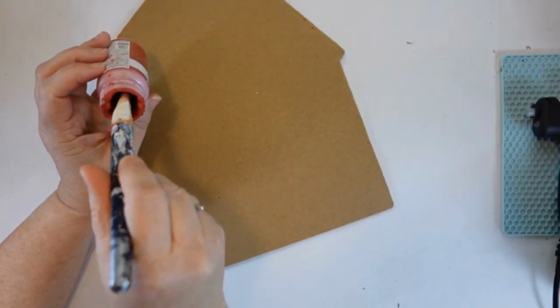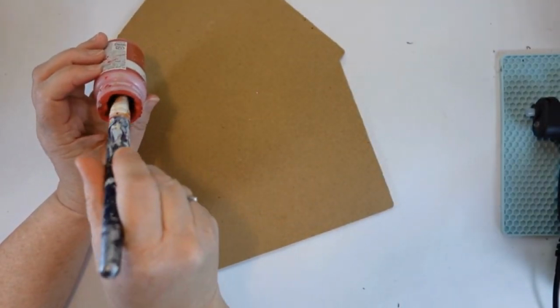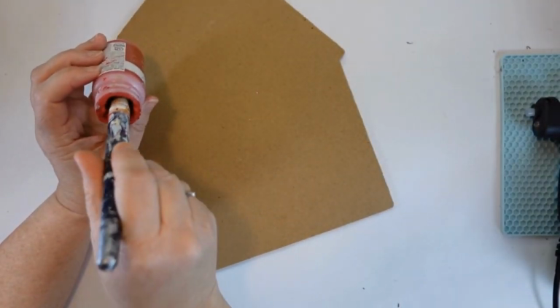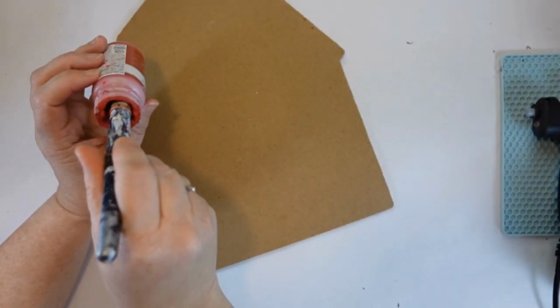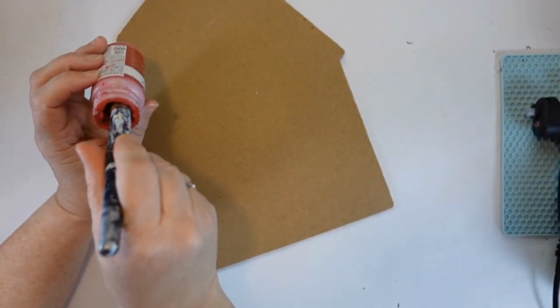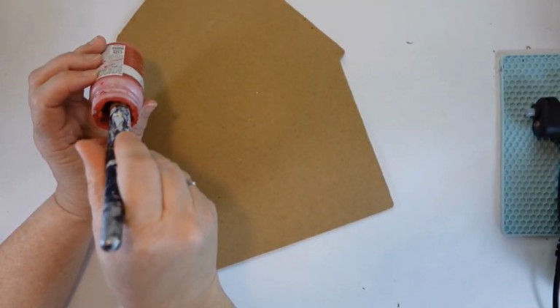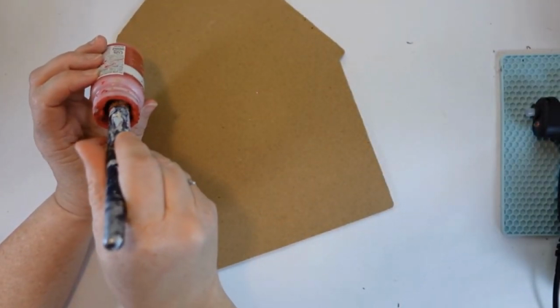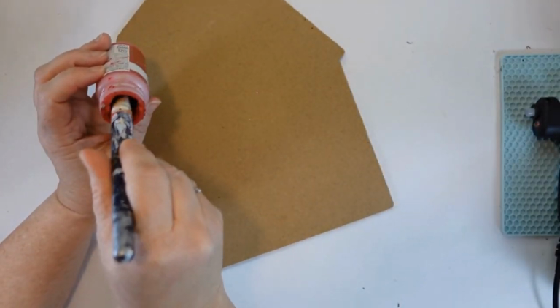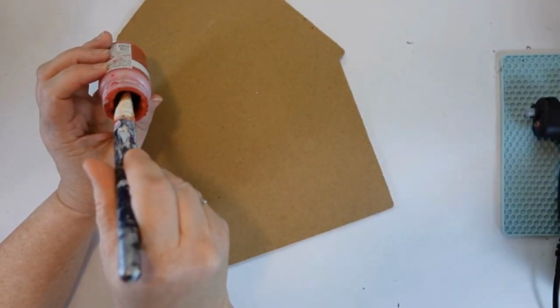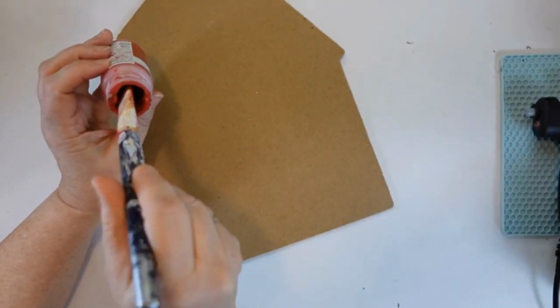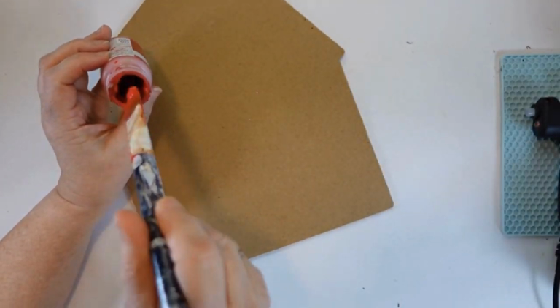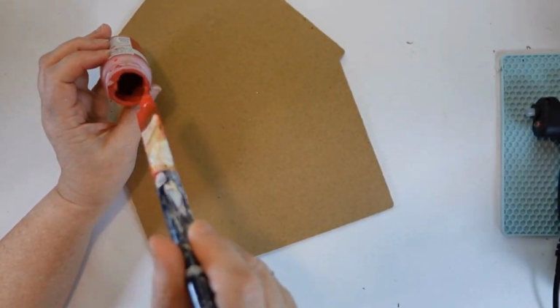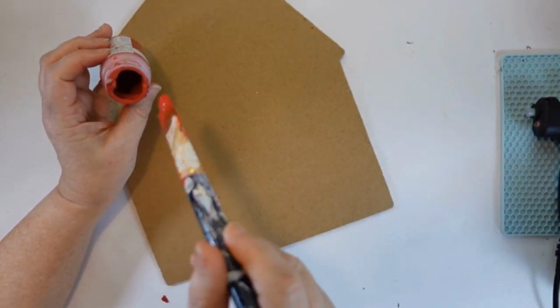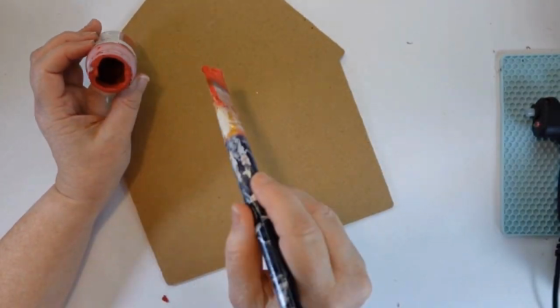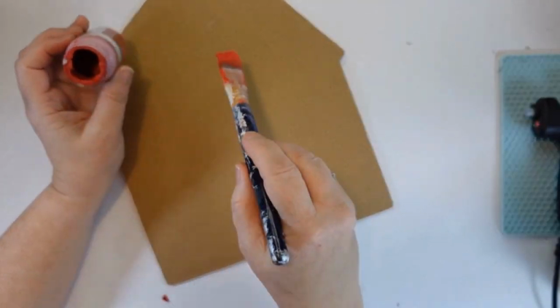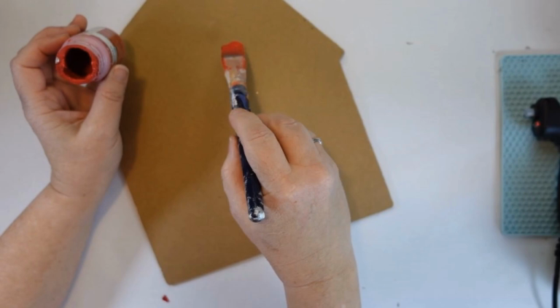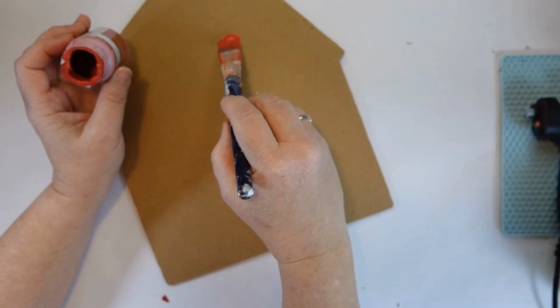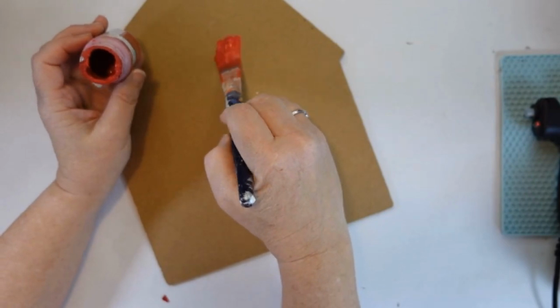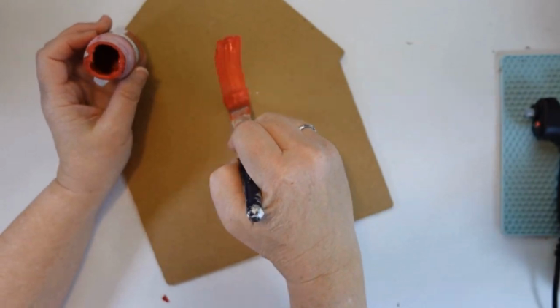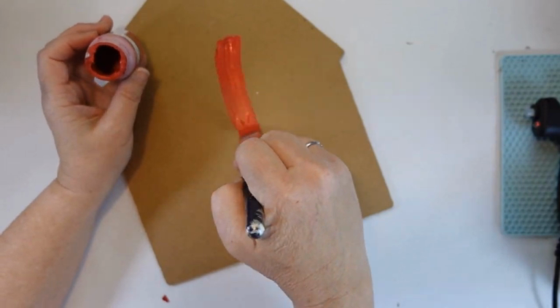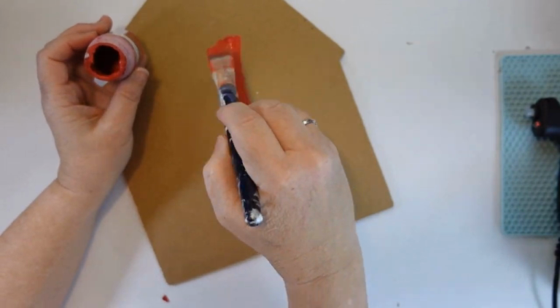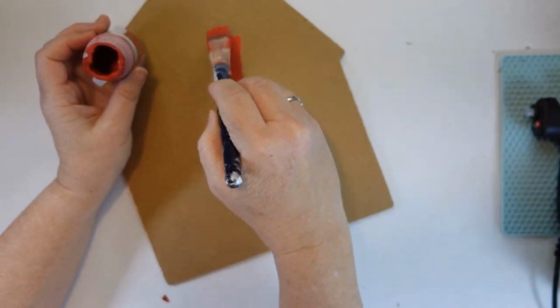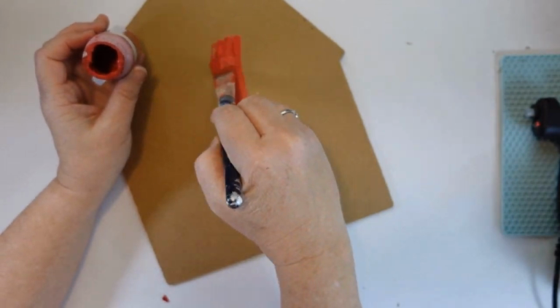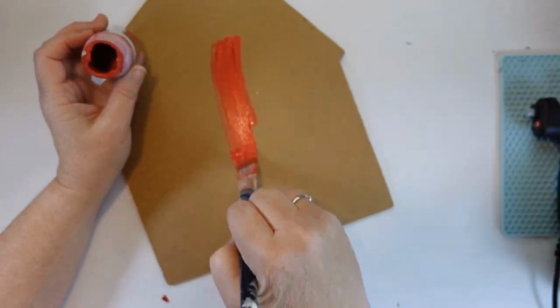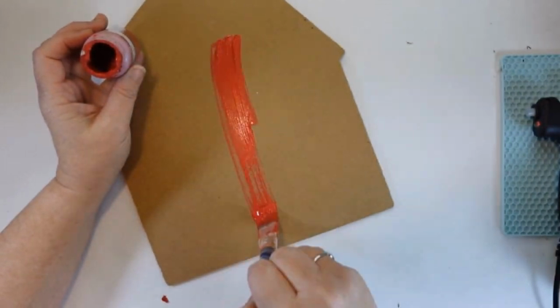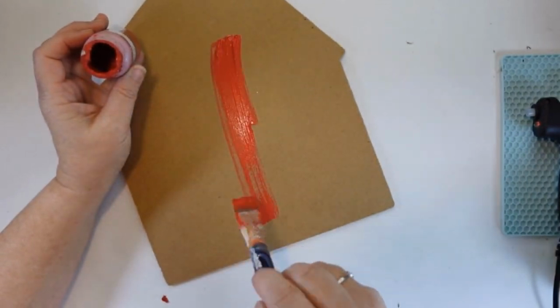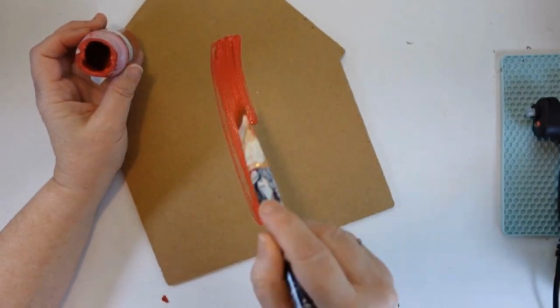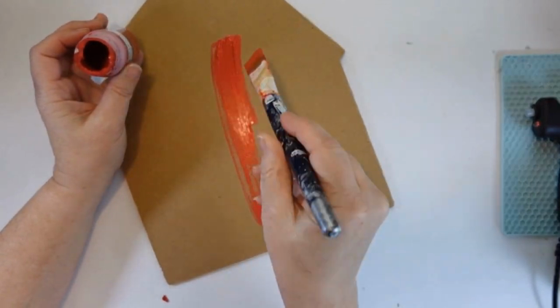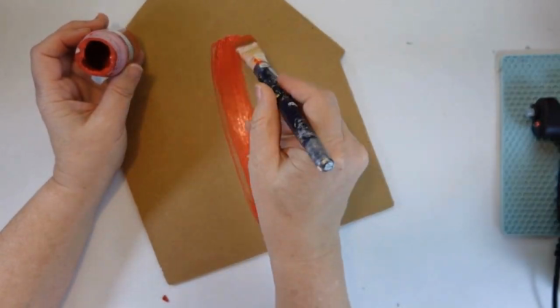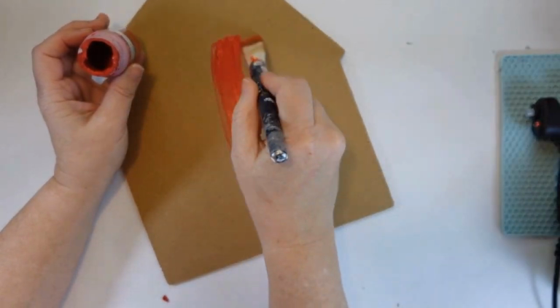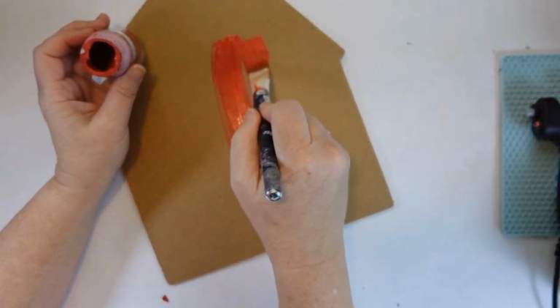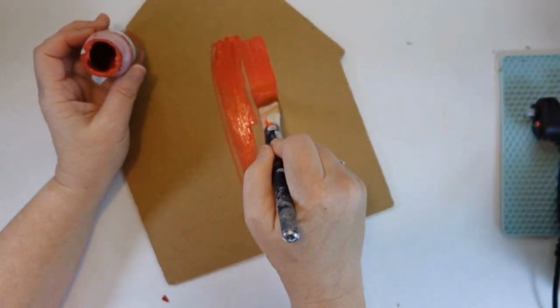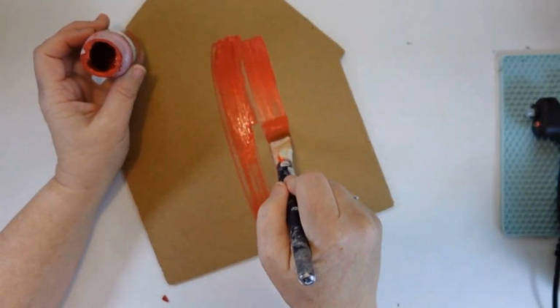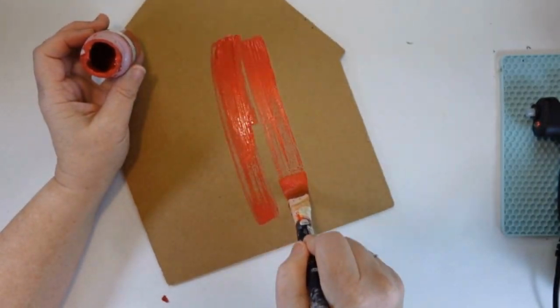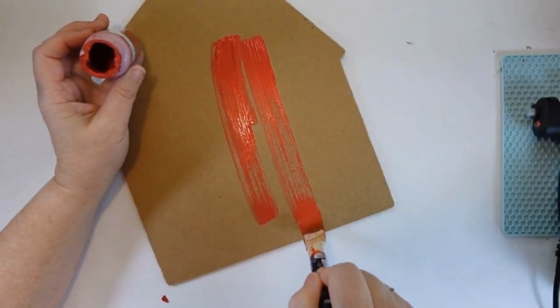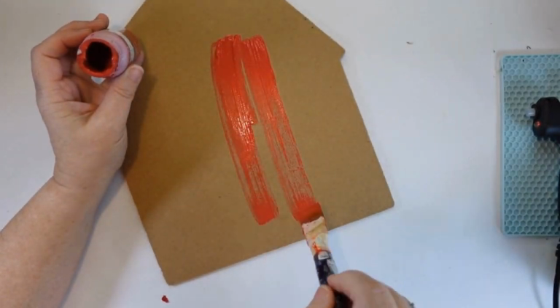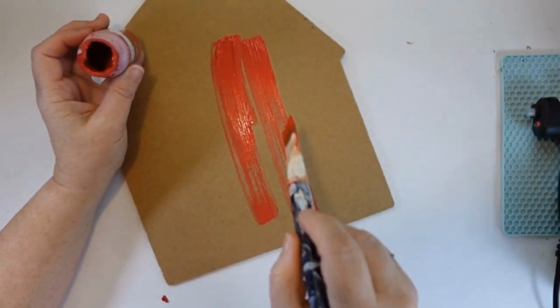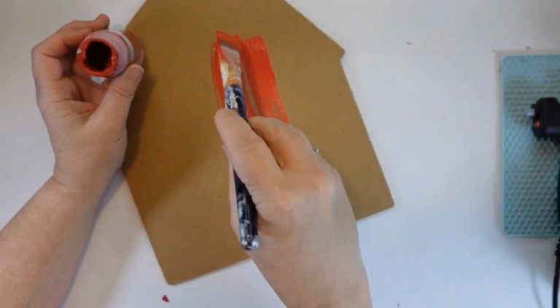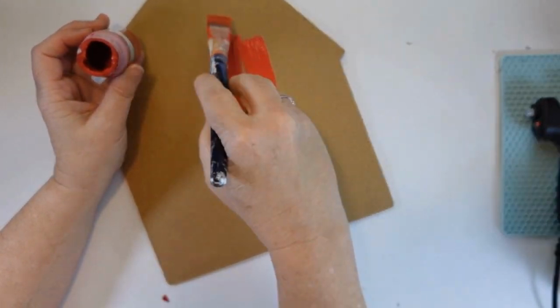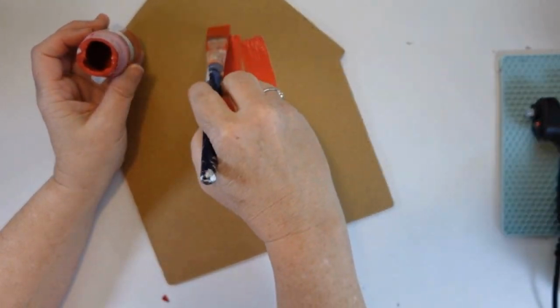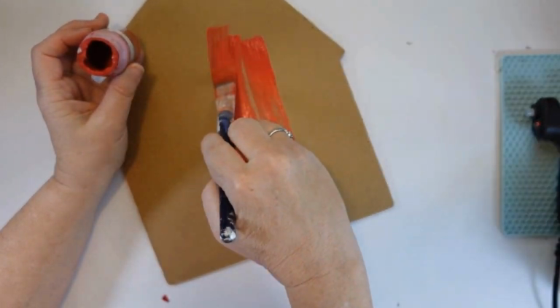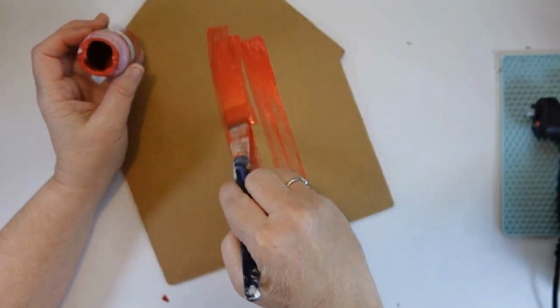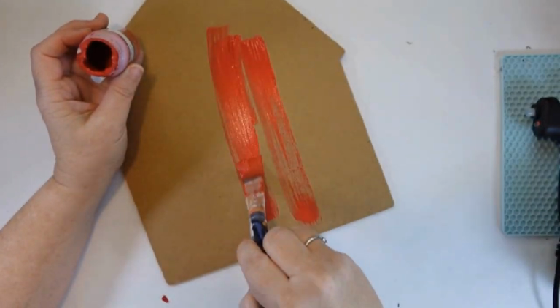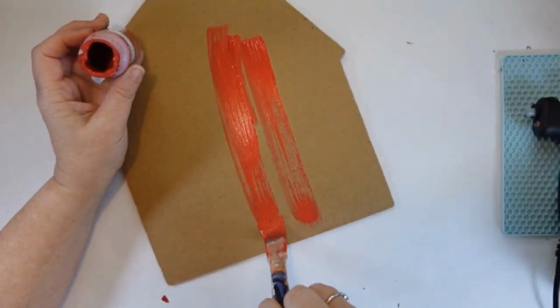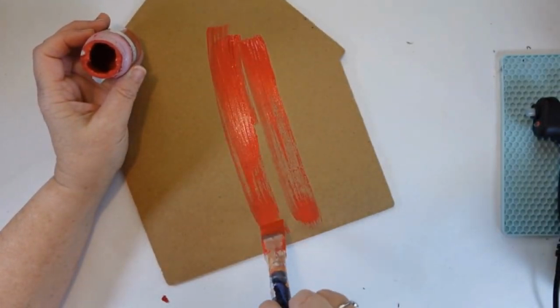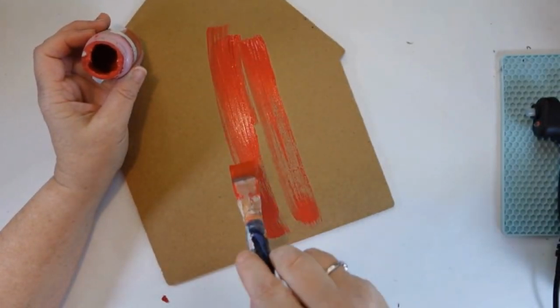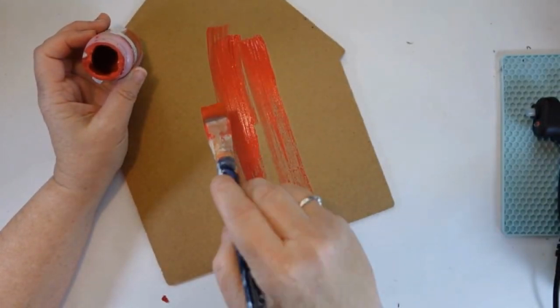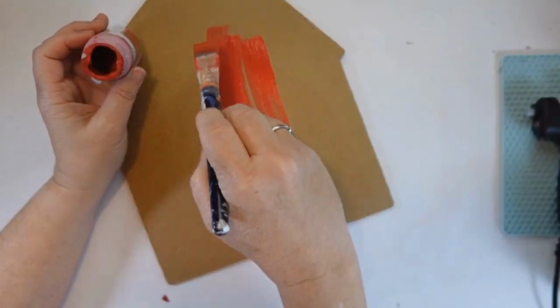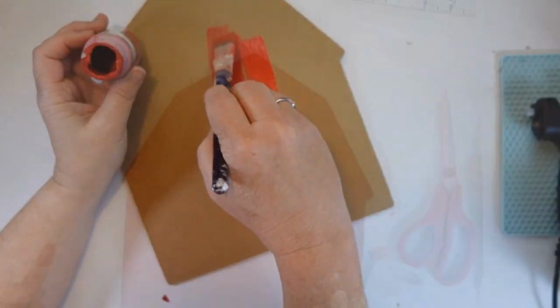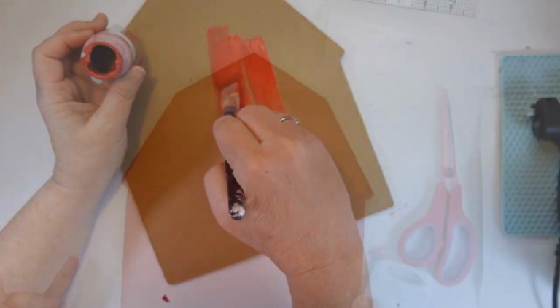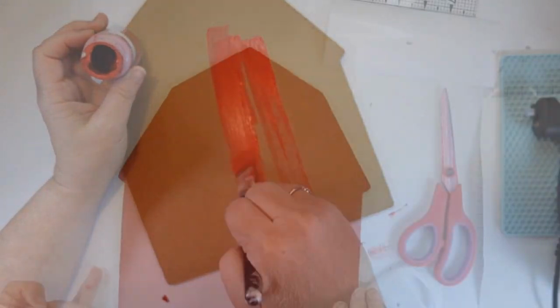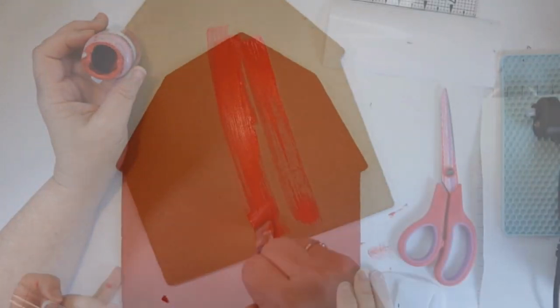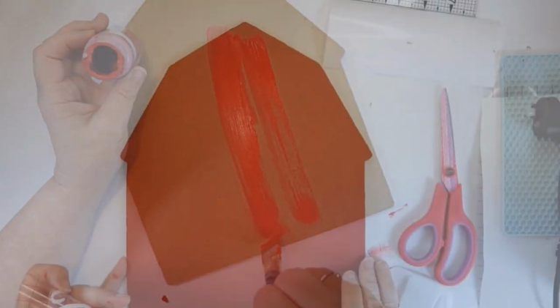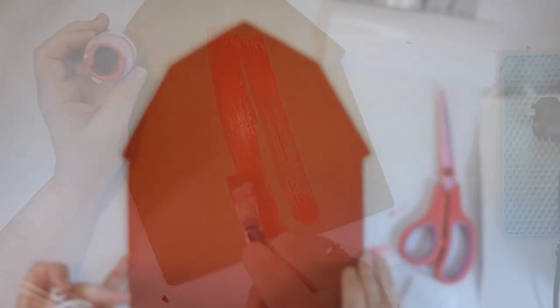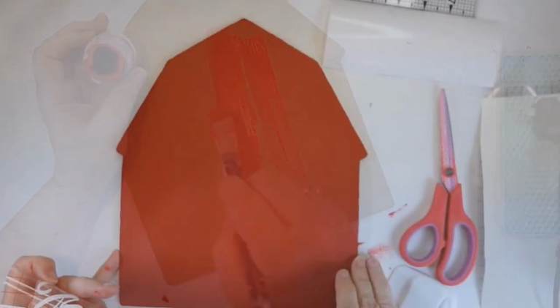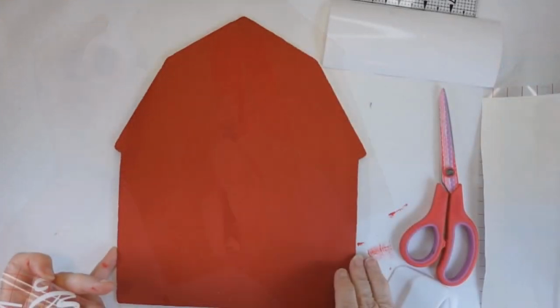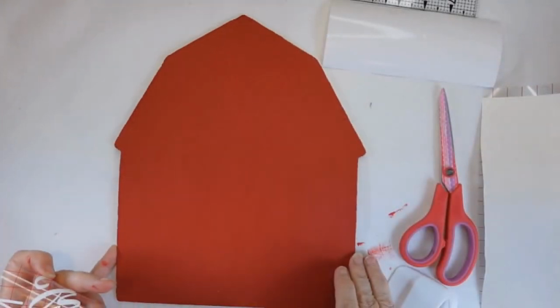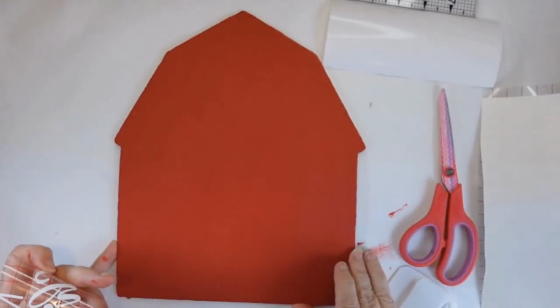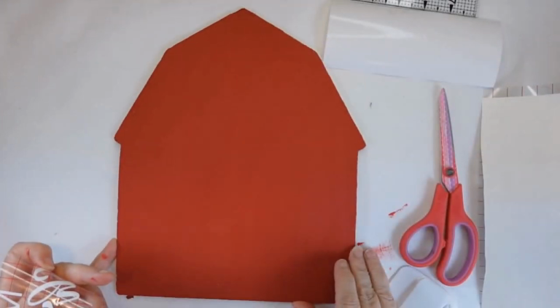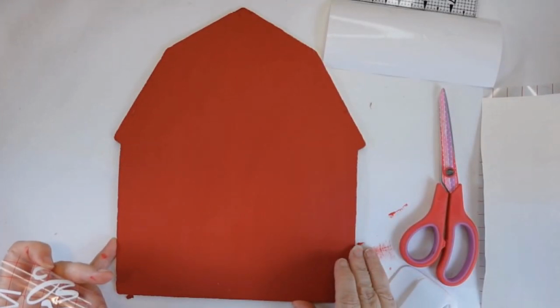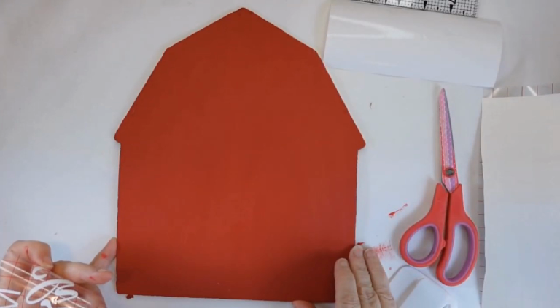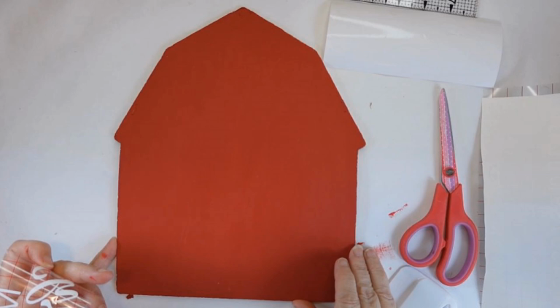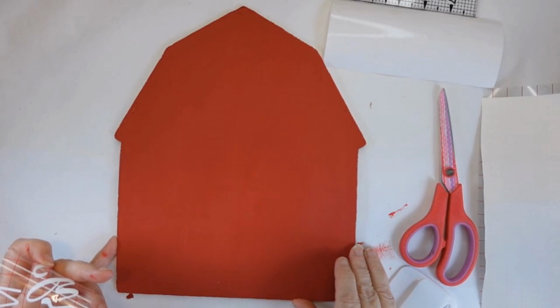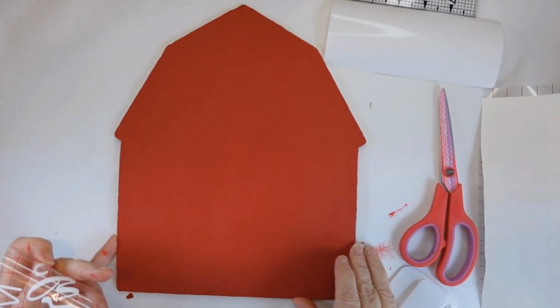I just continue to loosen it up and pop it off, and then we'll just cover that back later. I used some of Waverly's crimson red chalk paint, and it just needed one coat.